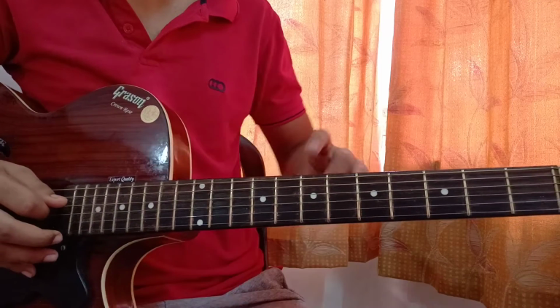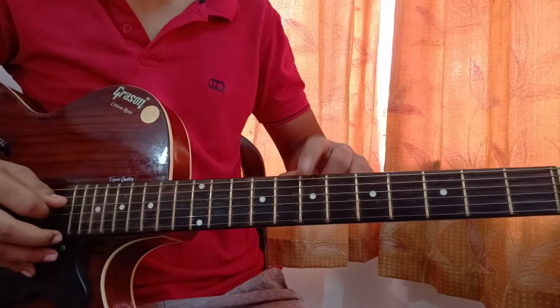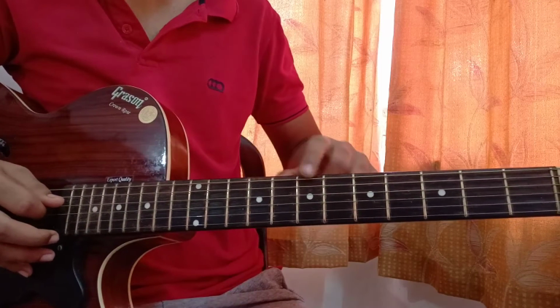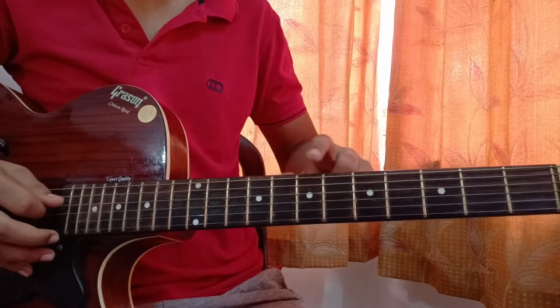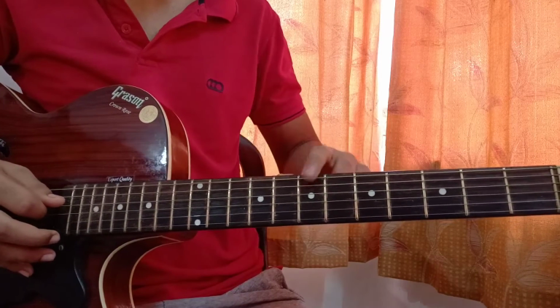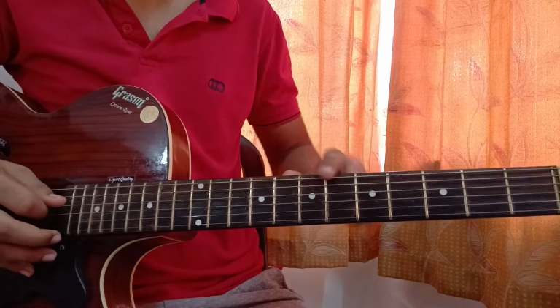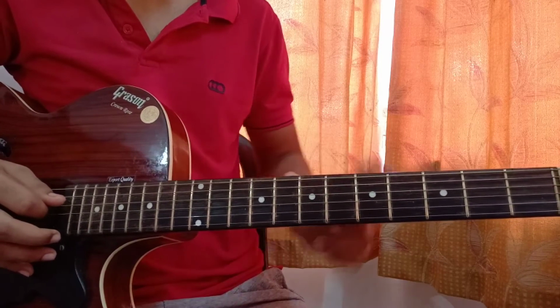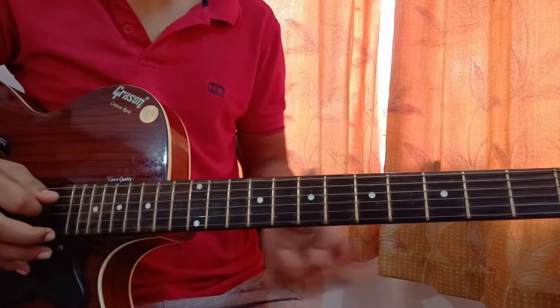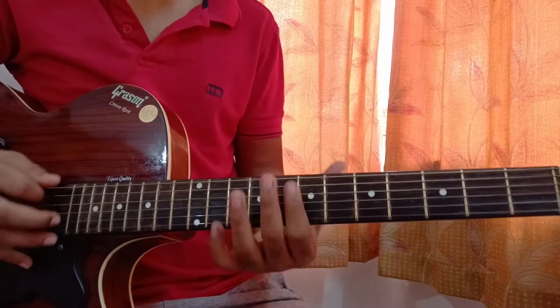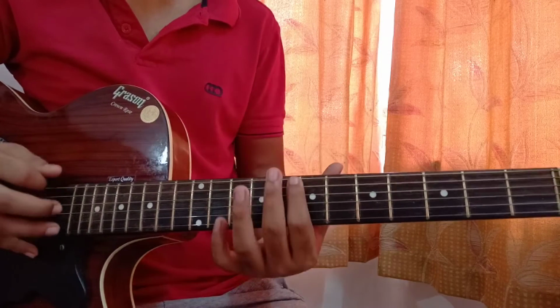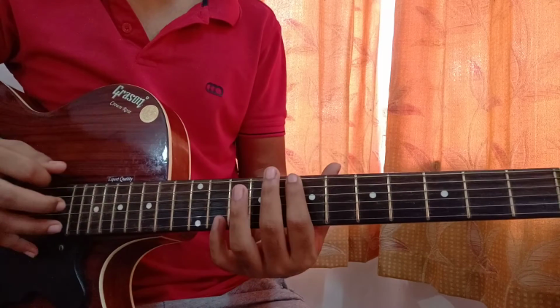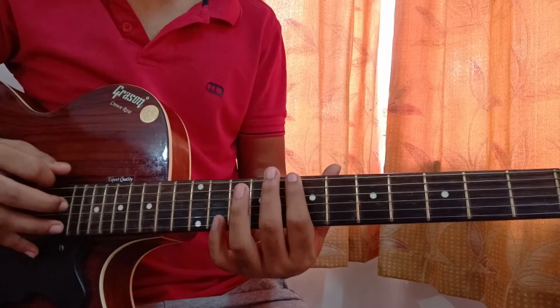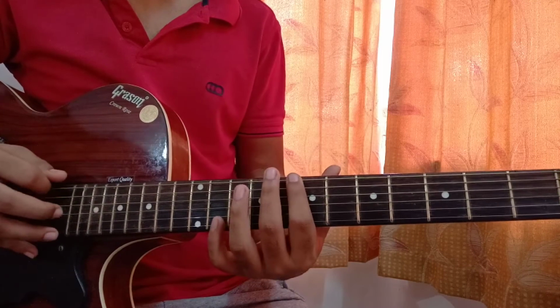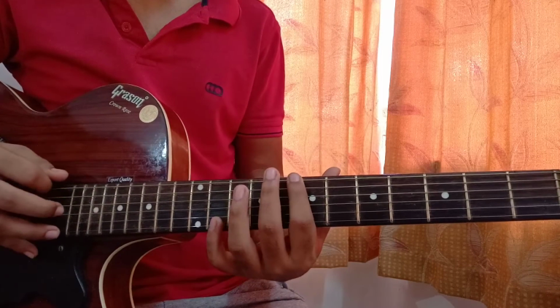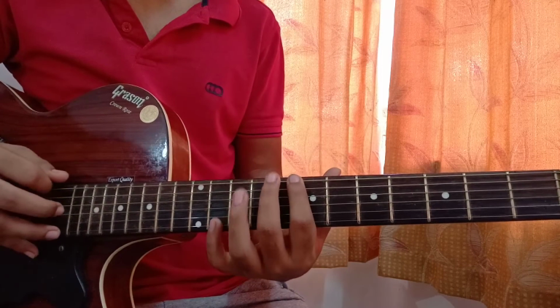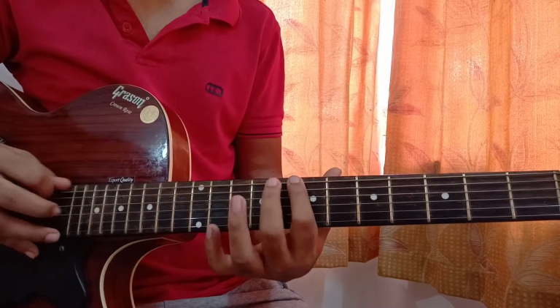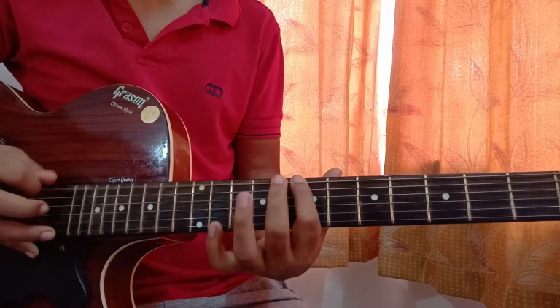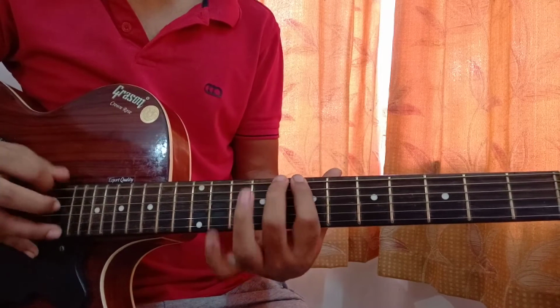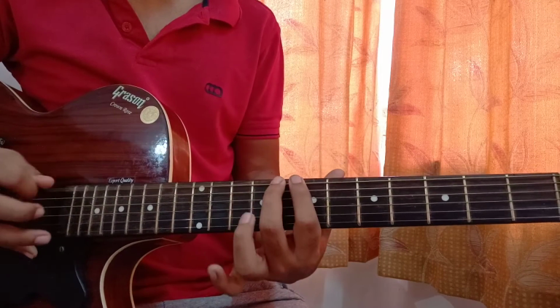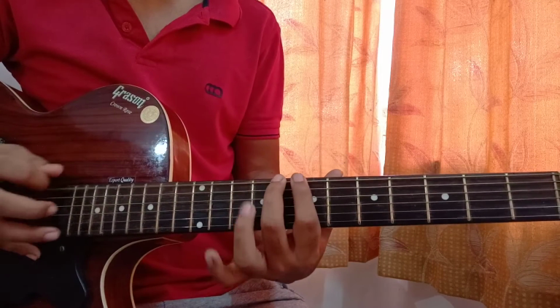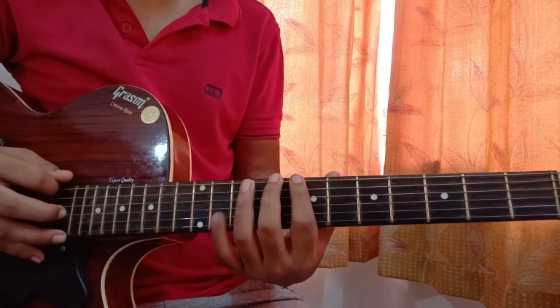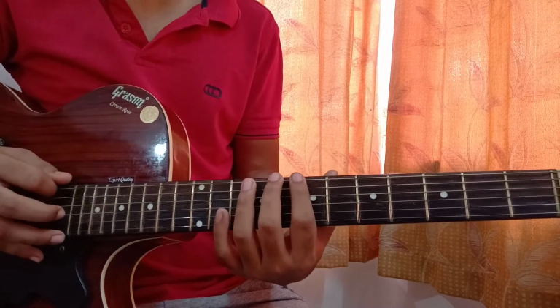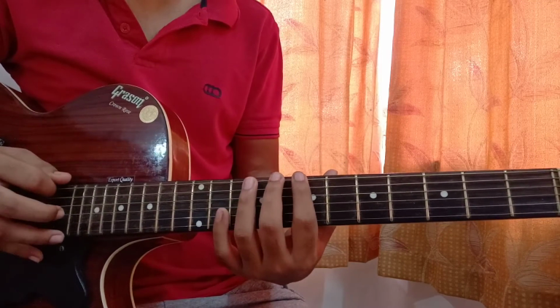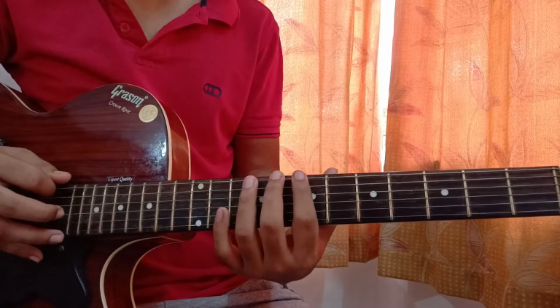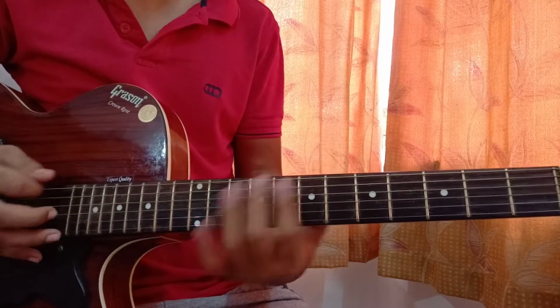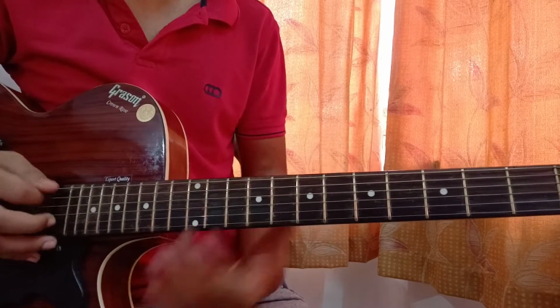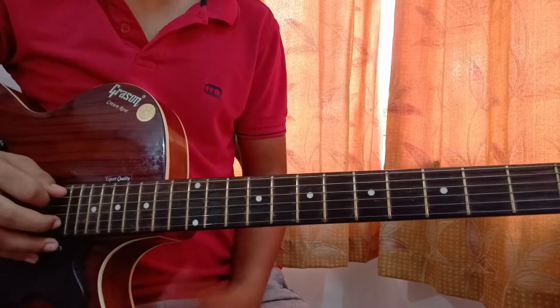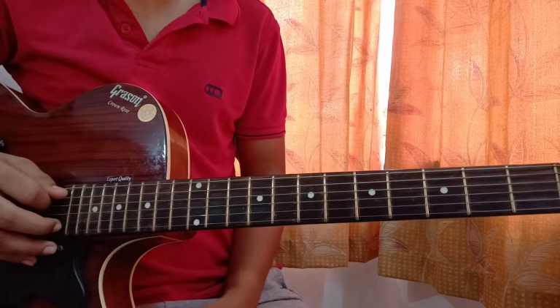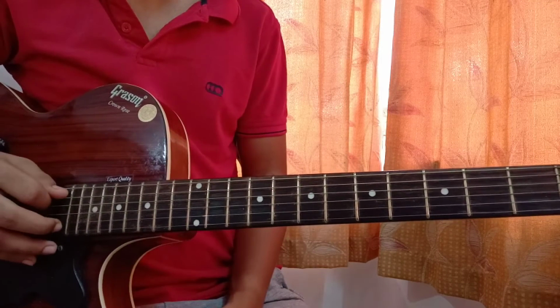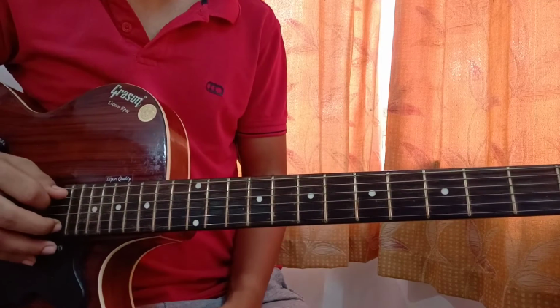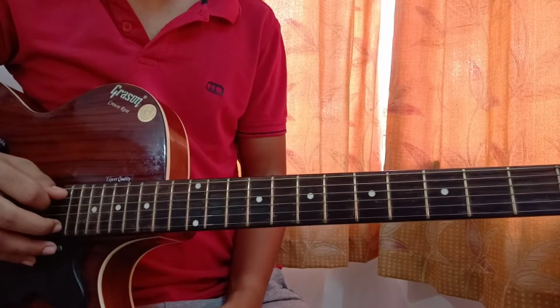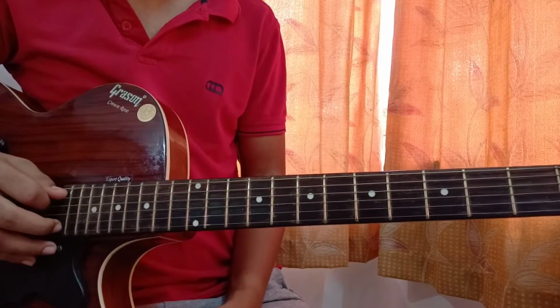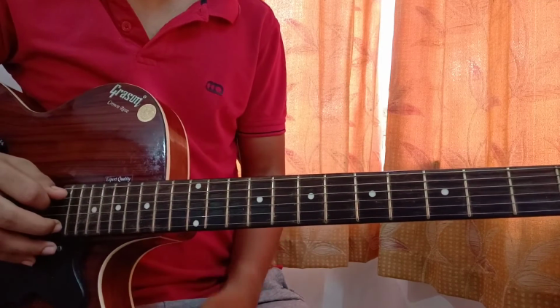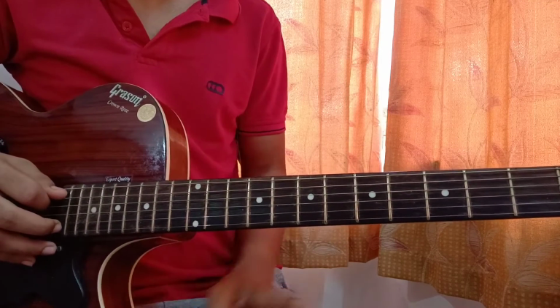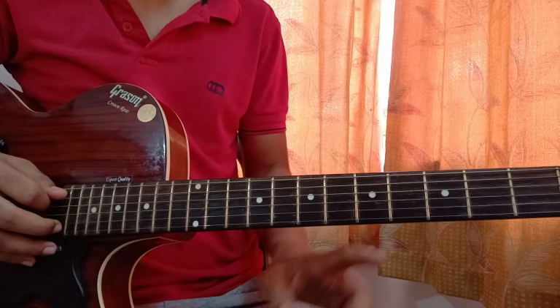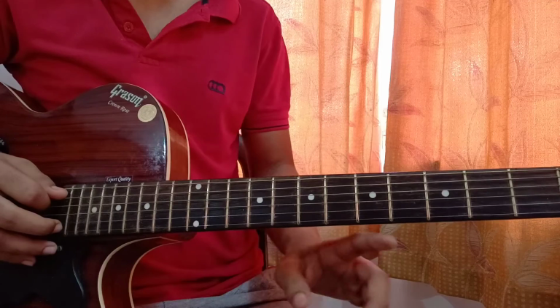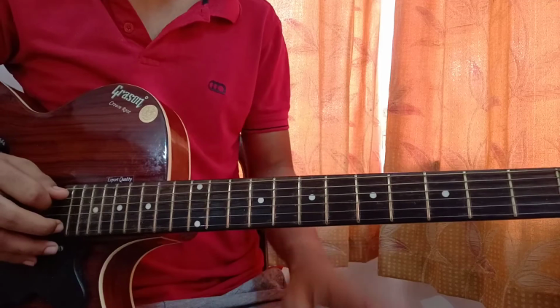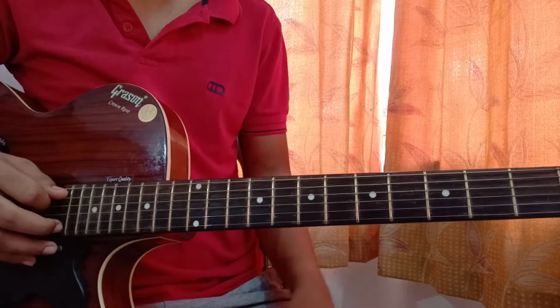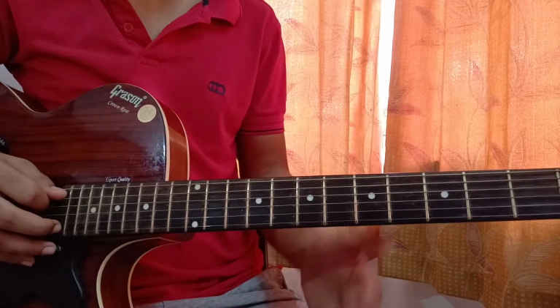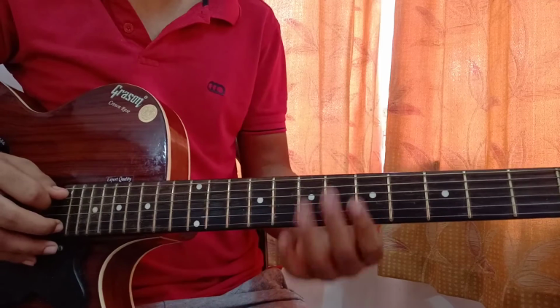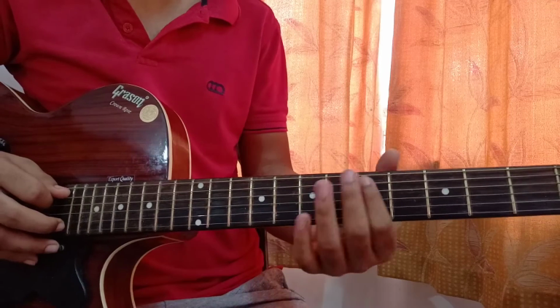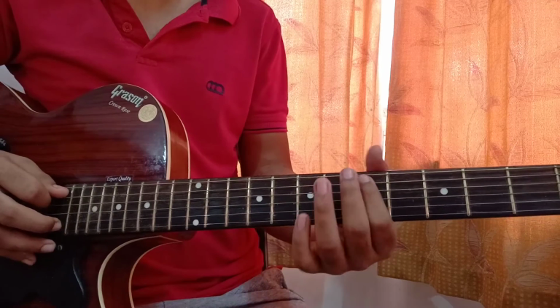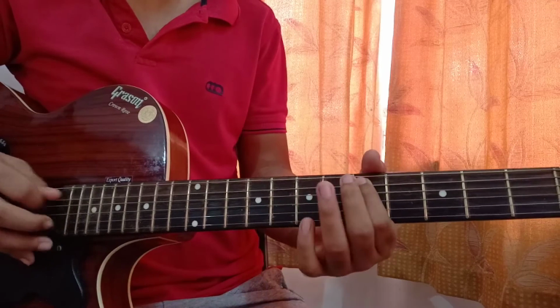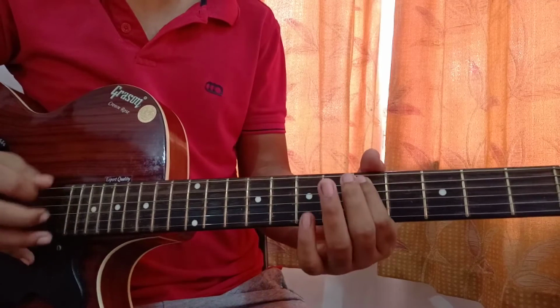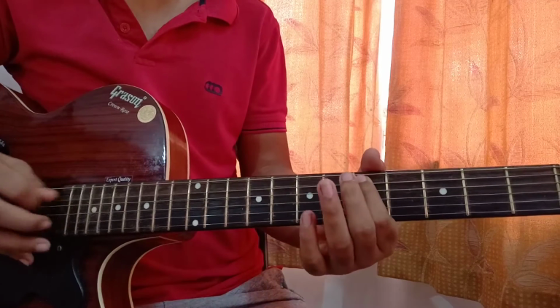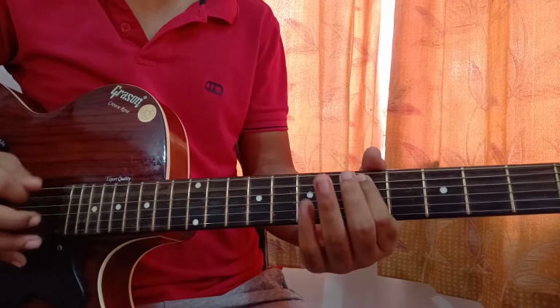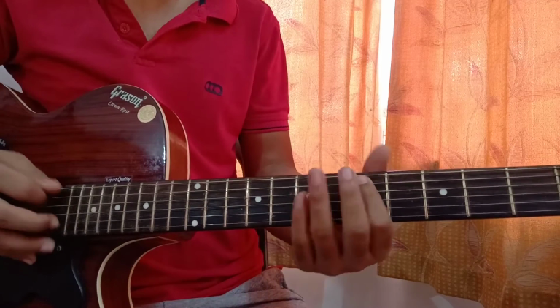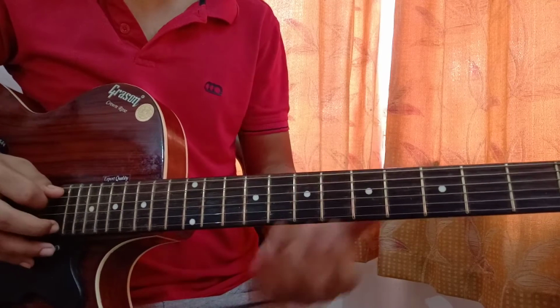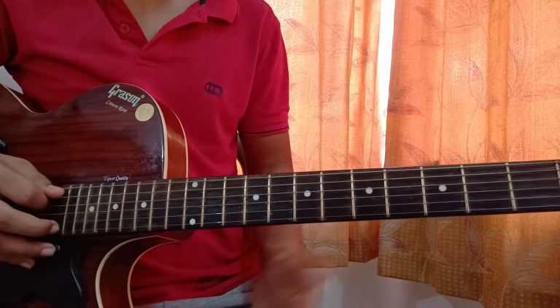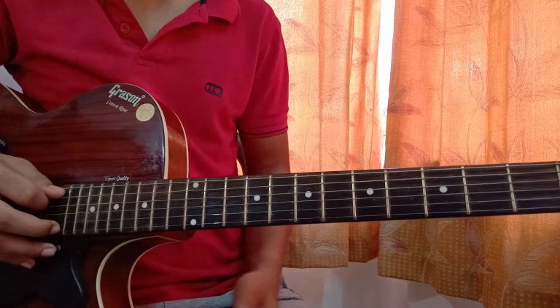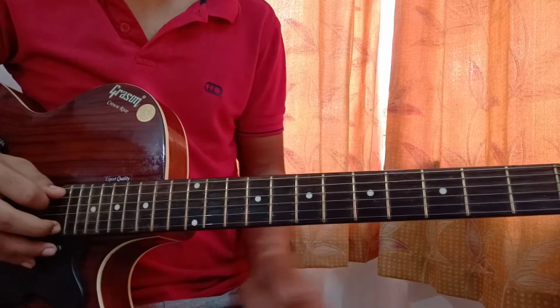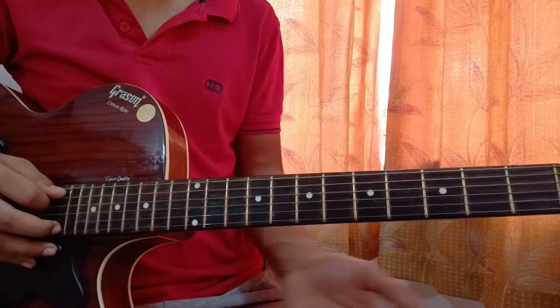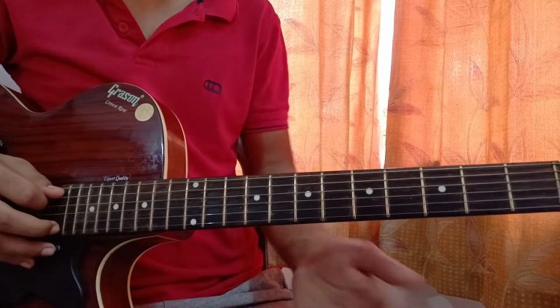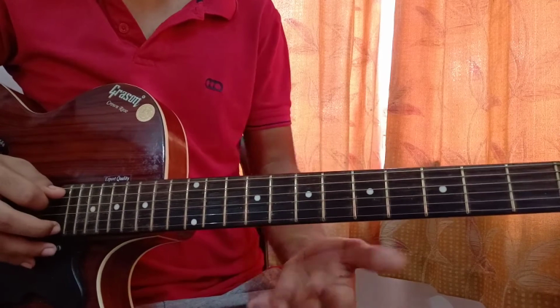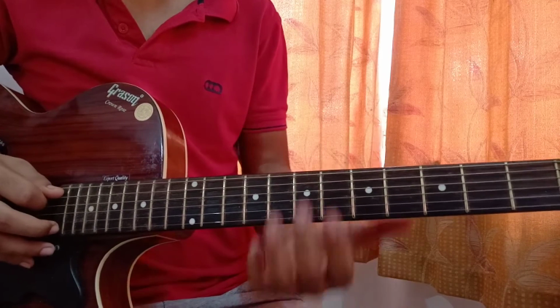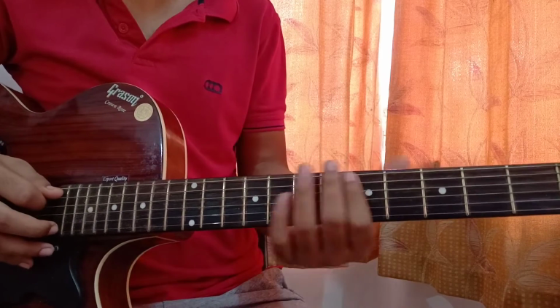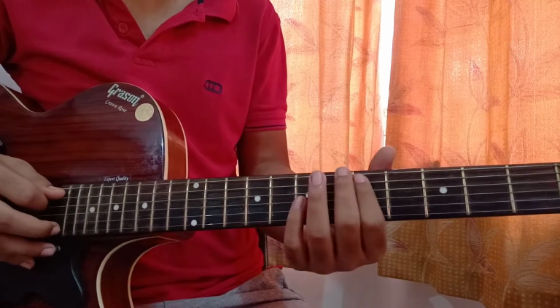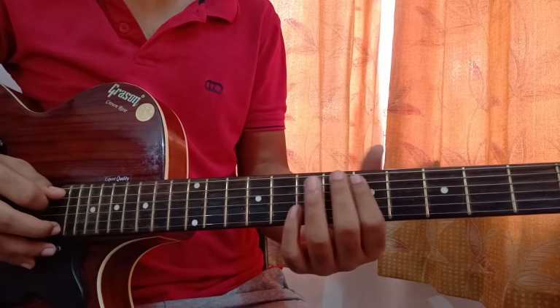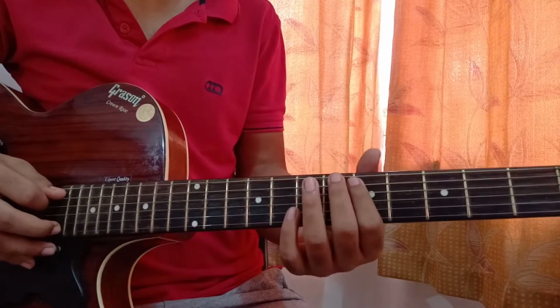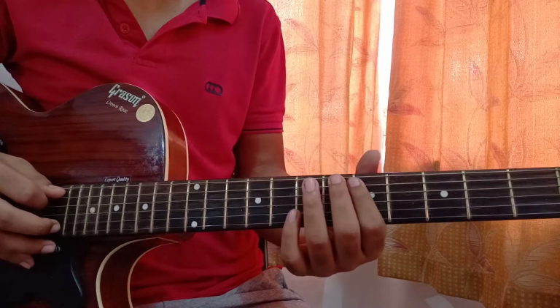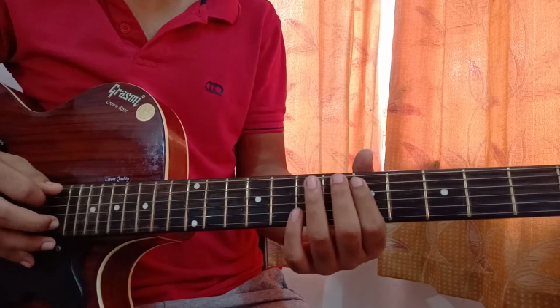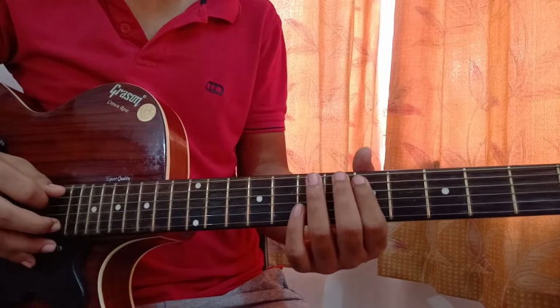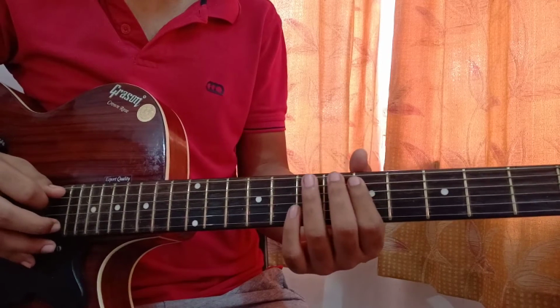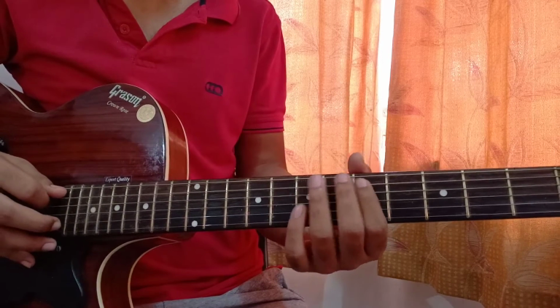Now we're on the E string: 7th fret on the E string, then 5th fret on the A string, then go back to the beginning of that pattern.